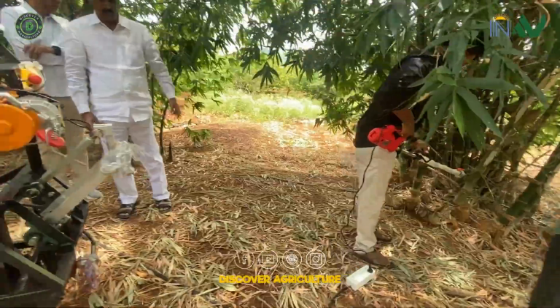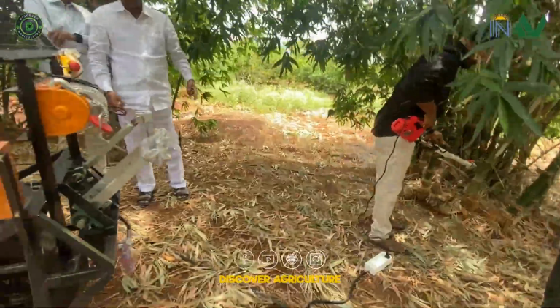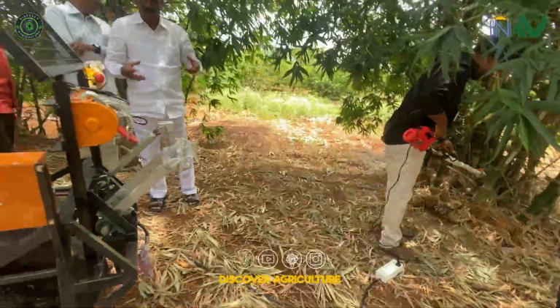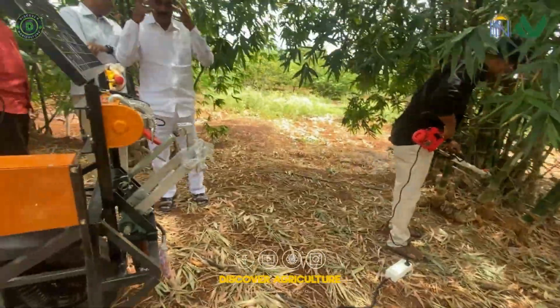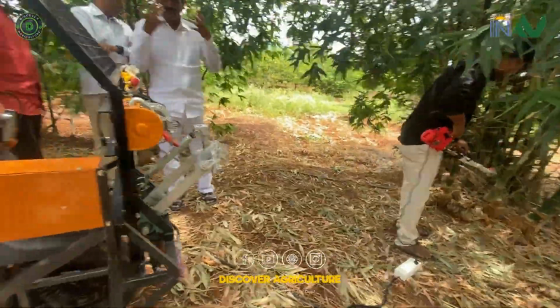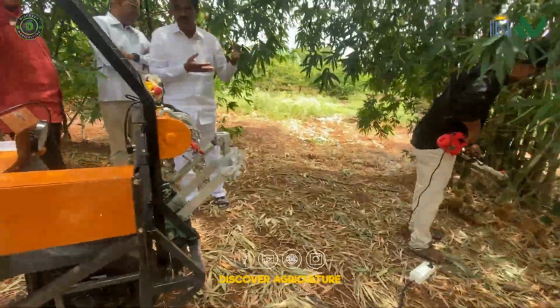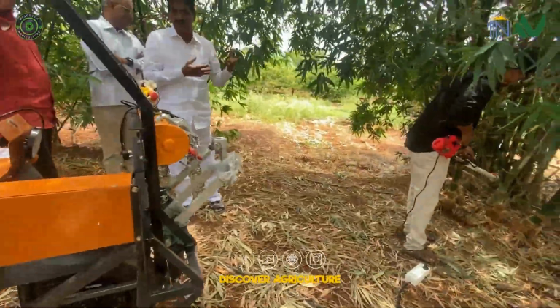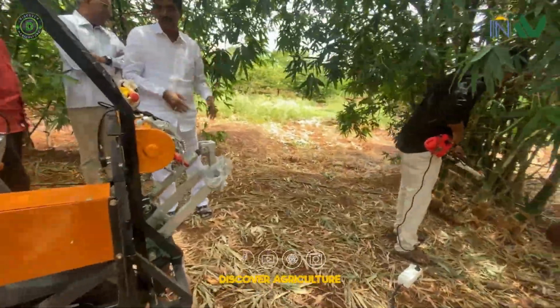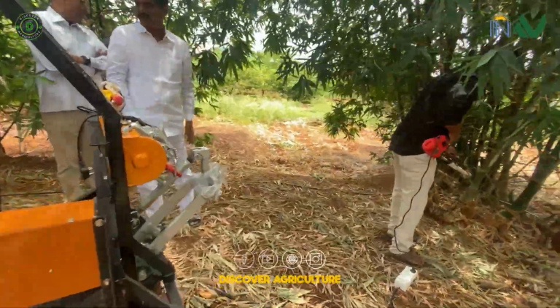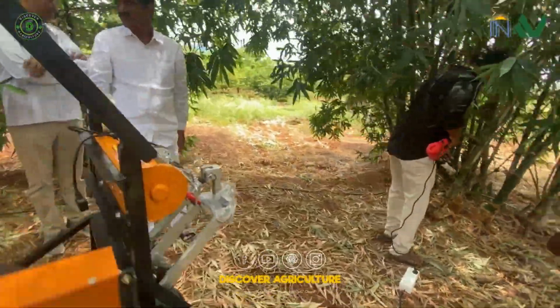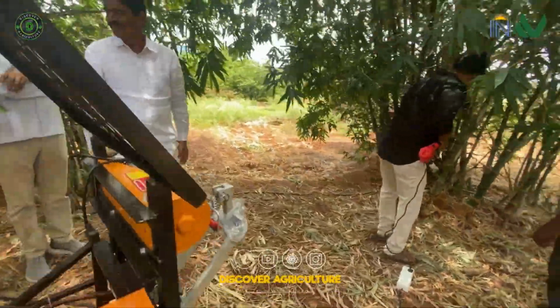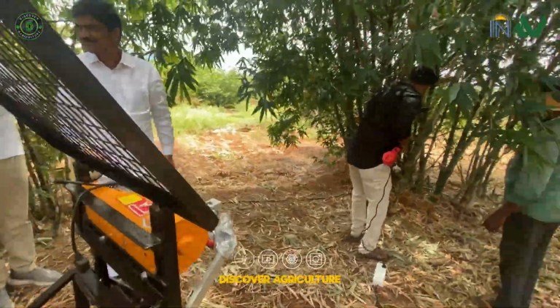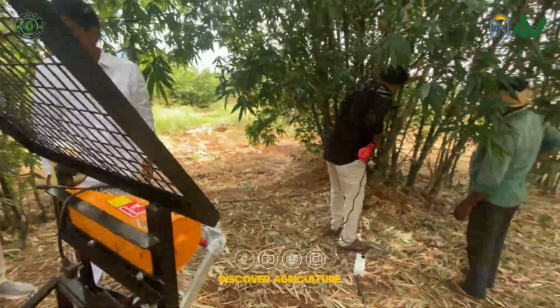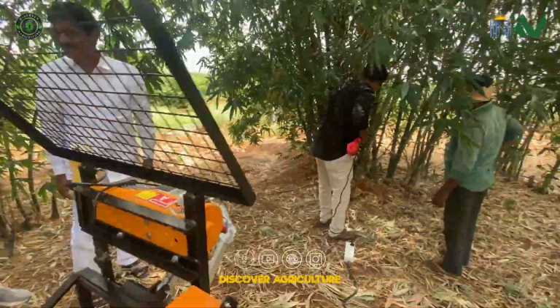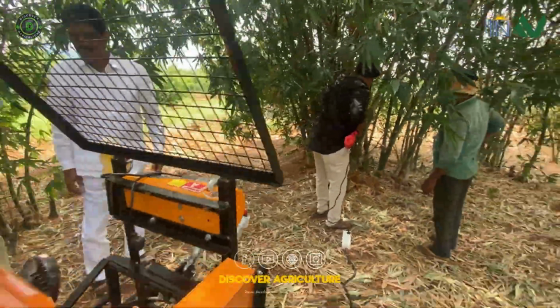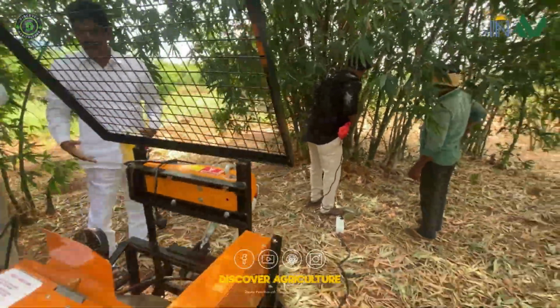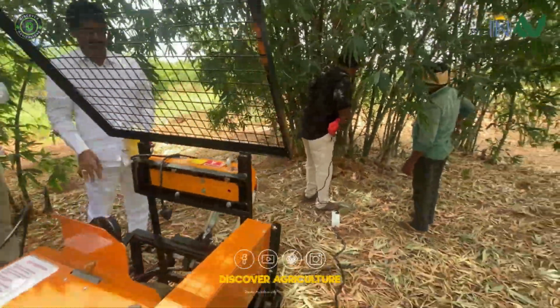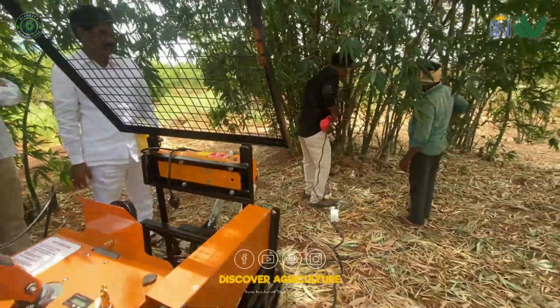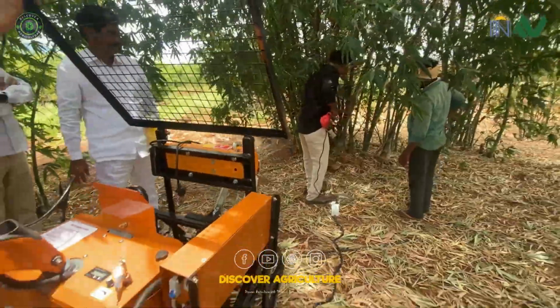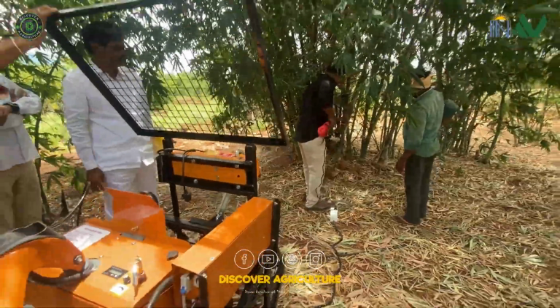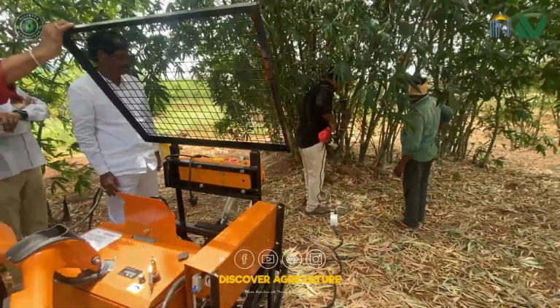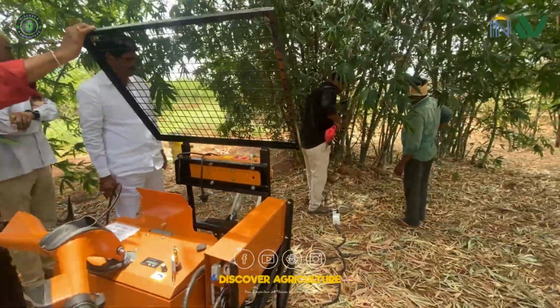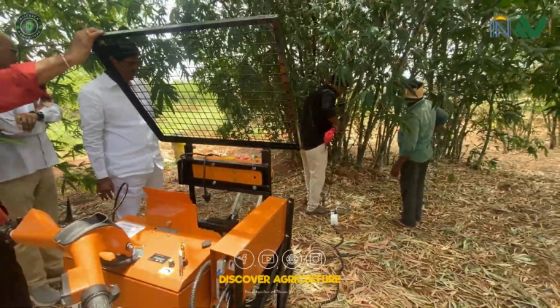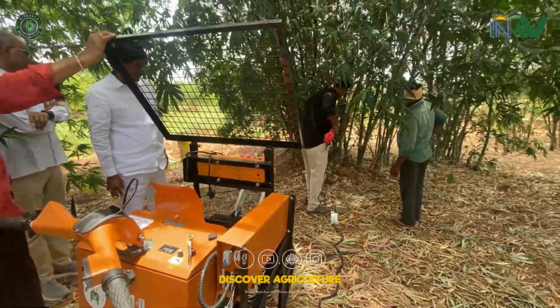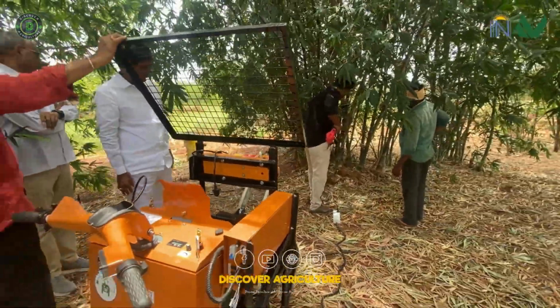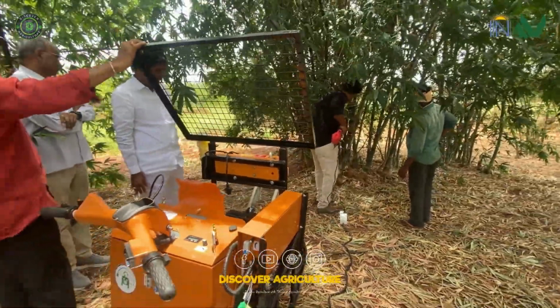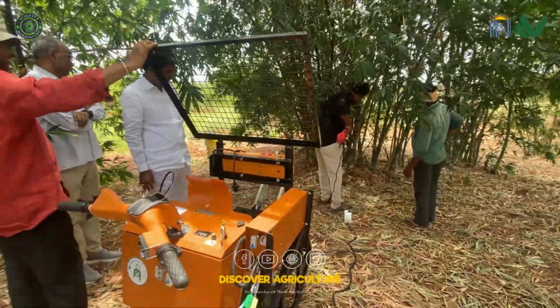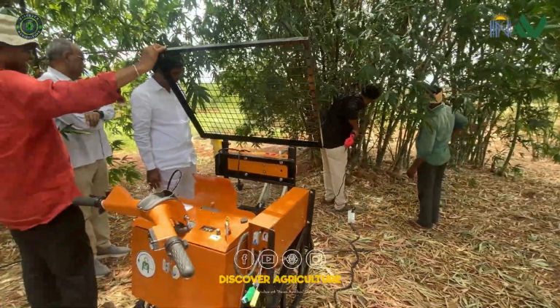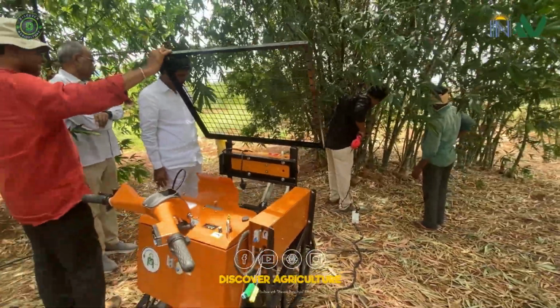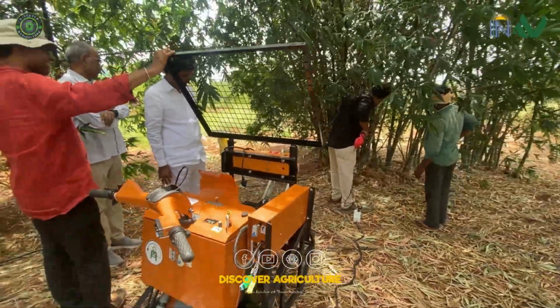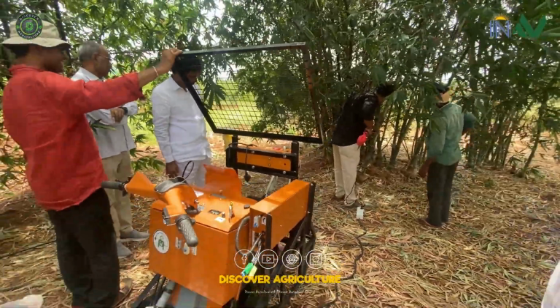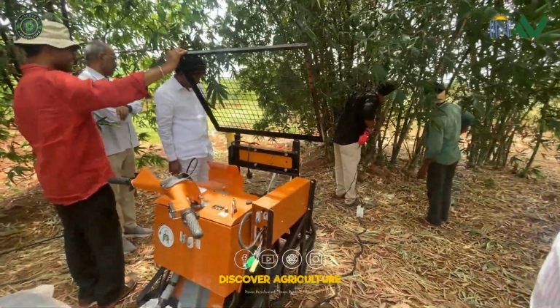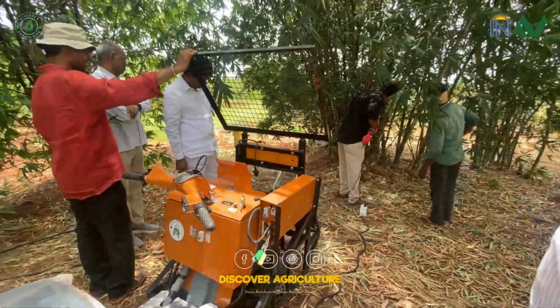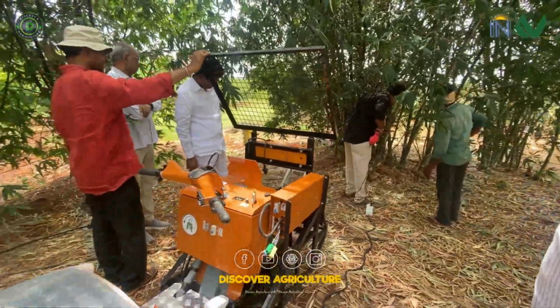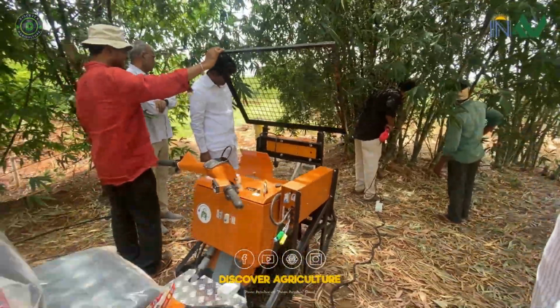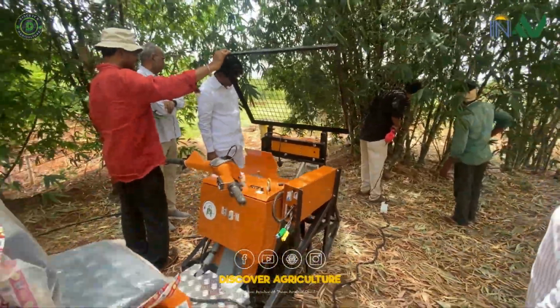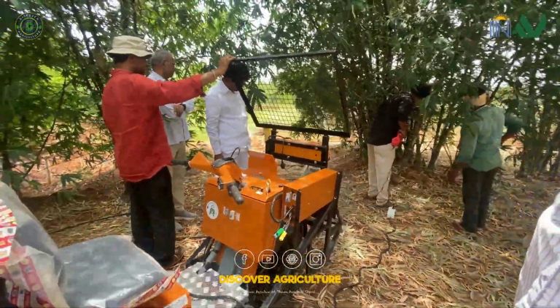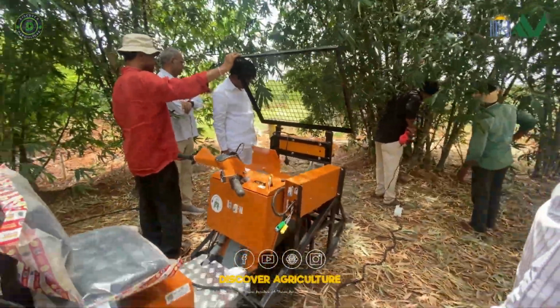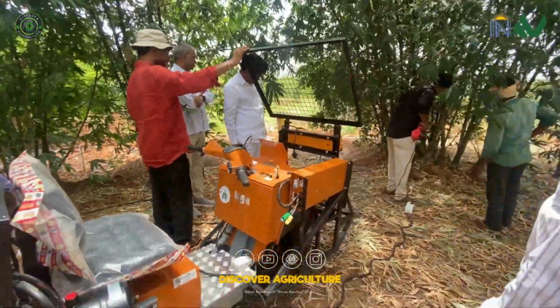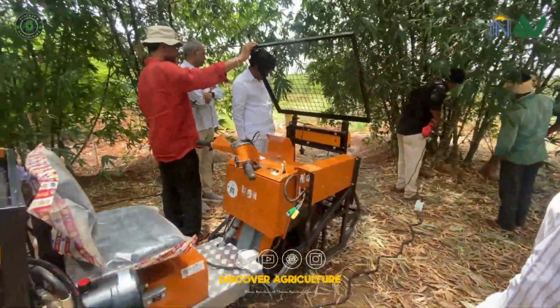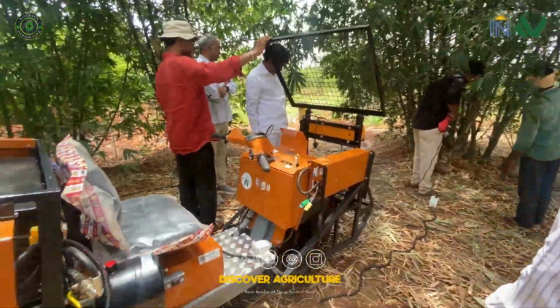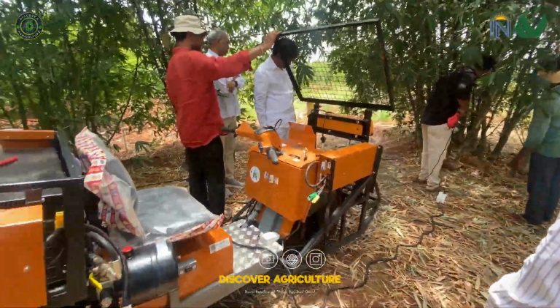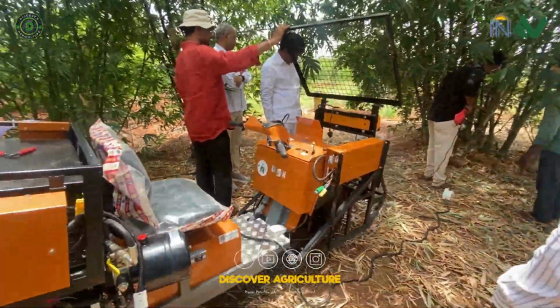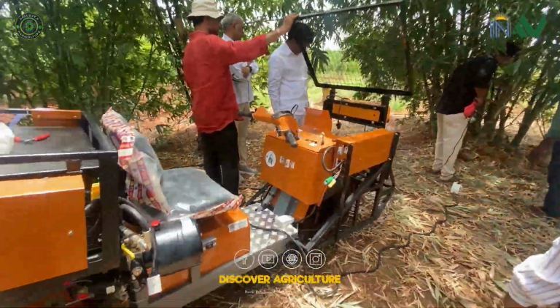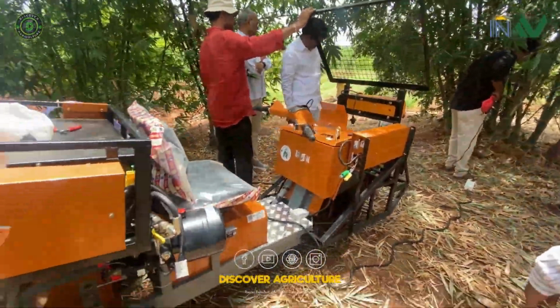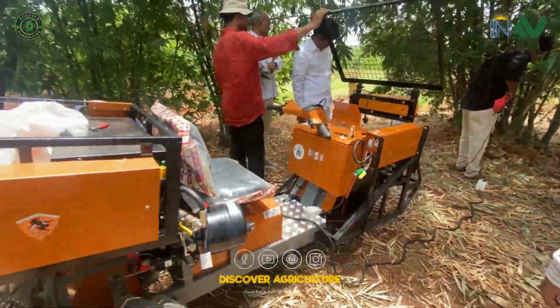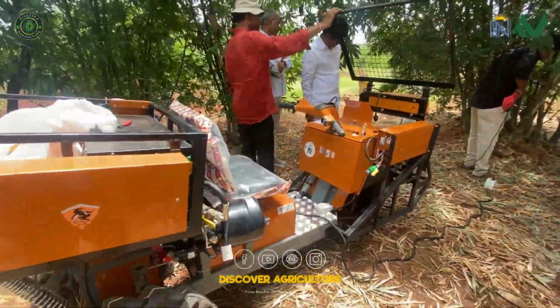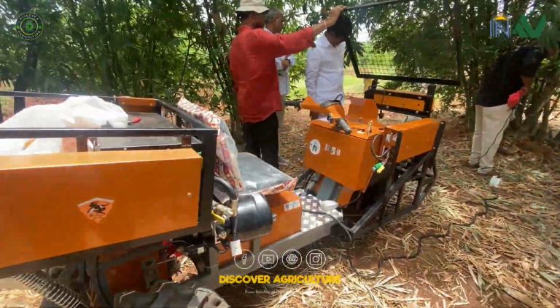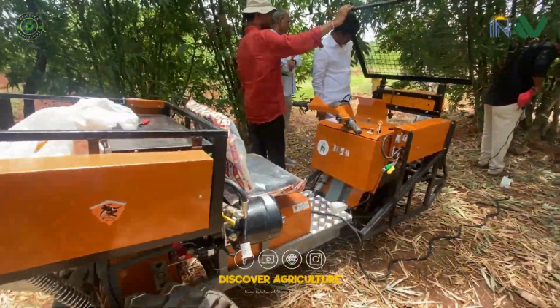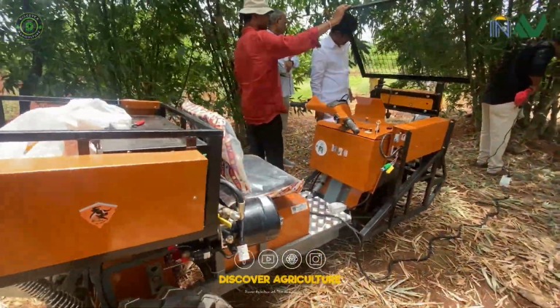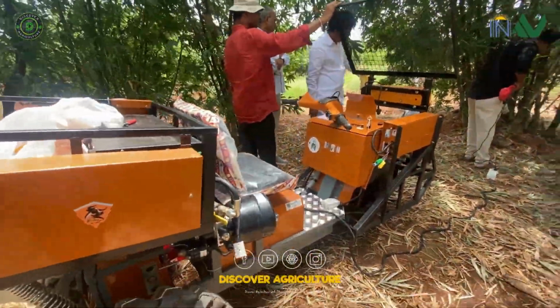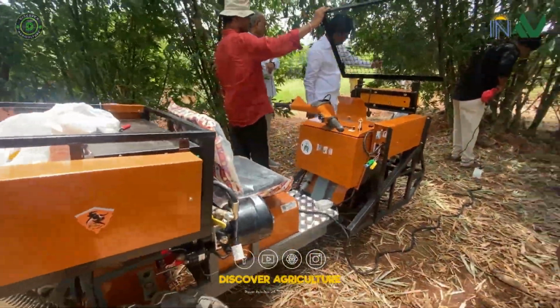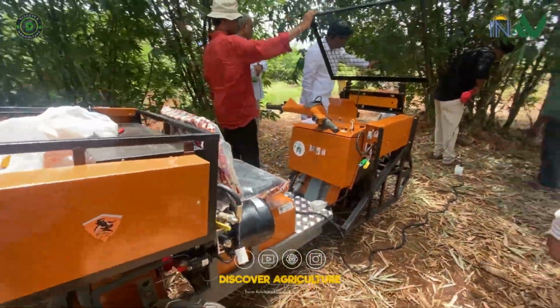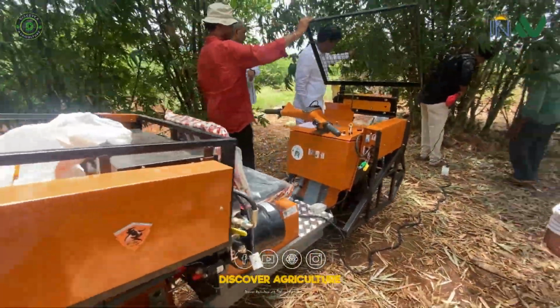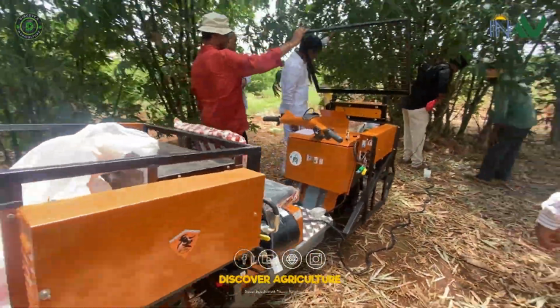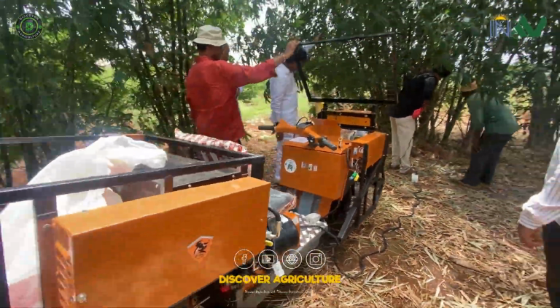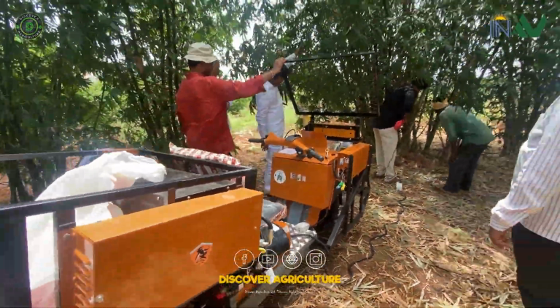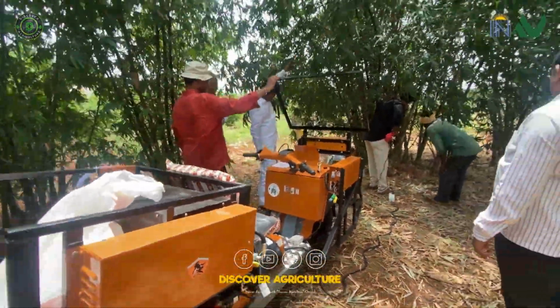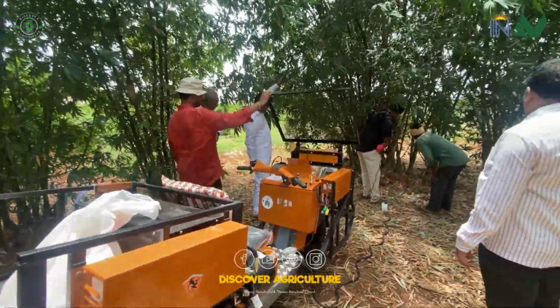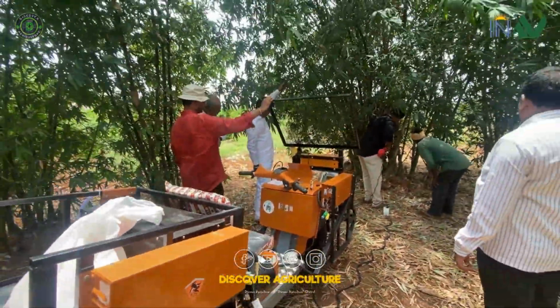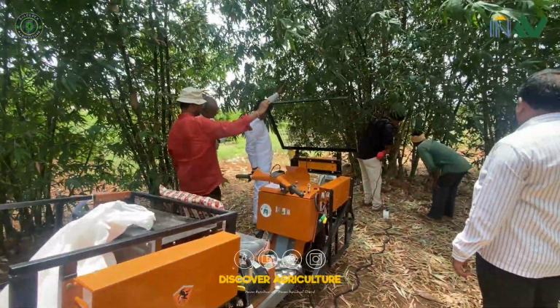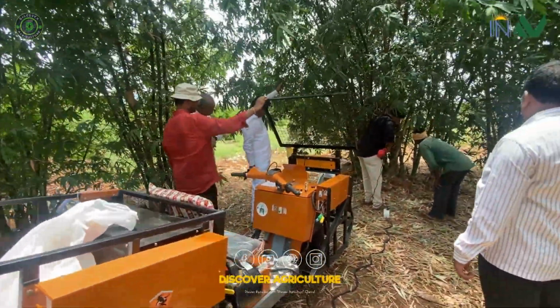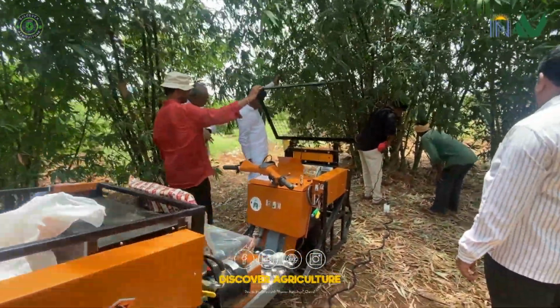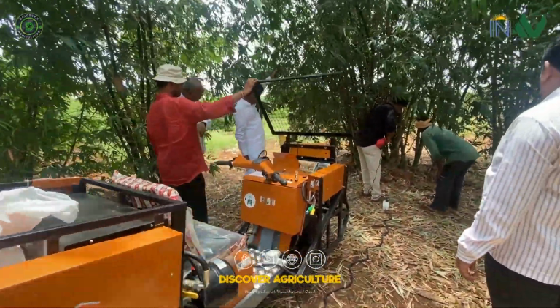In this video, we take you into a bamboo plantation where traditional tools are being replaced by electric precision.